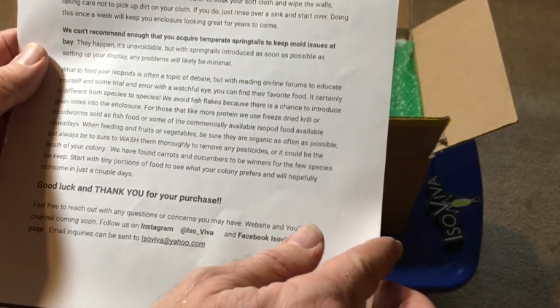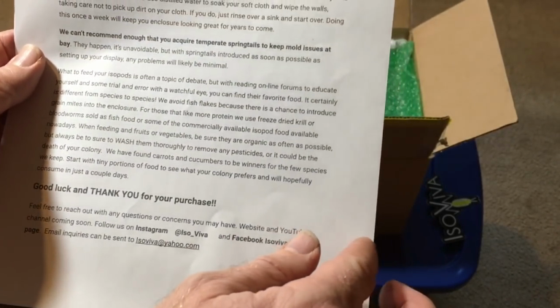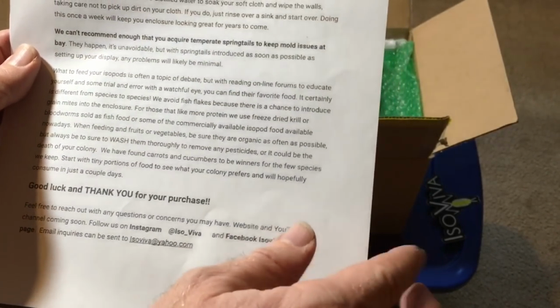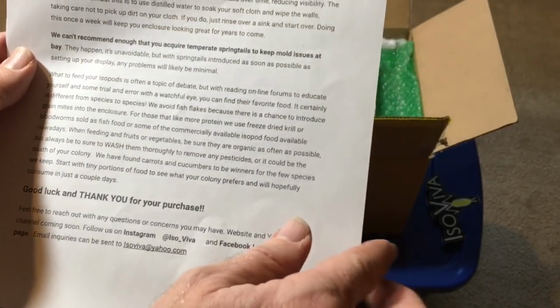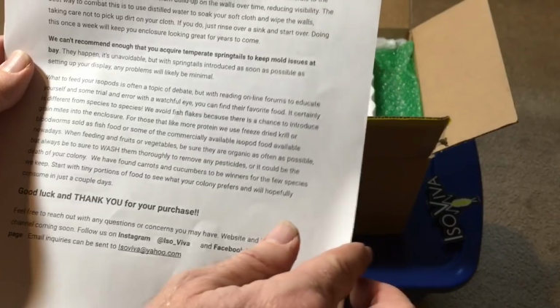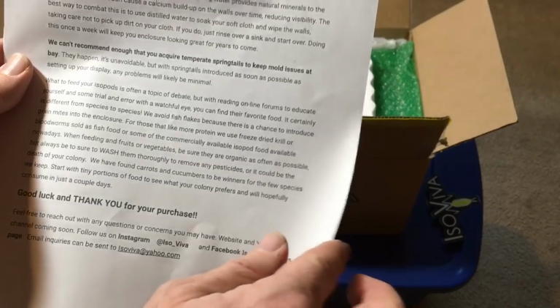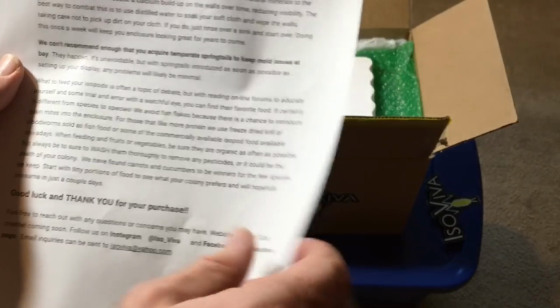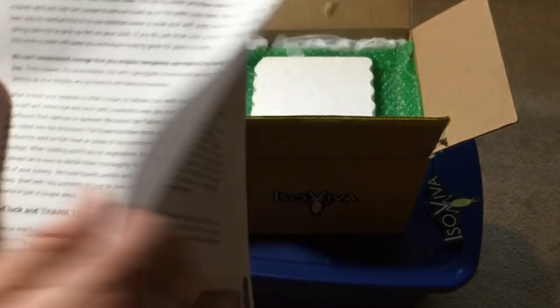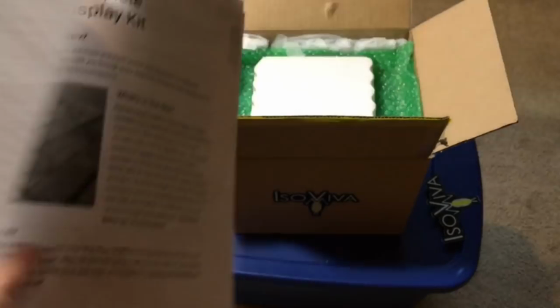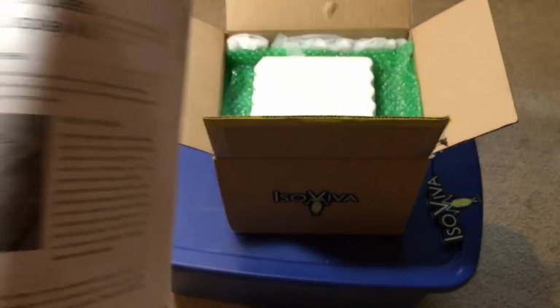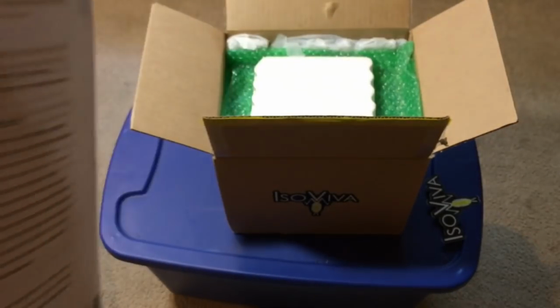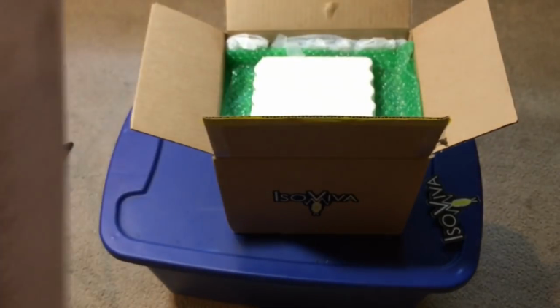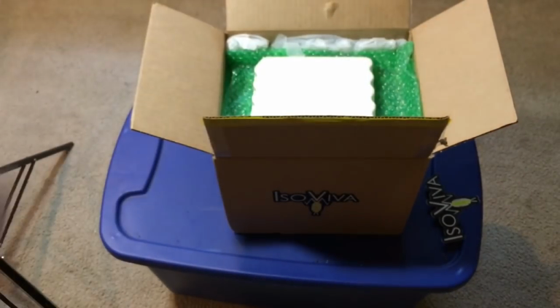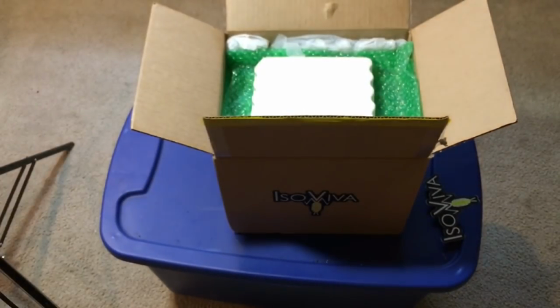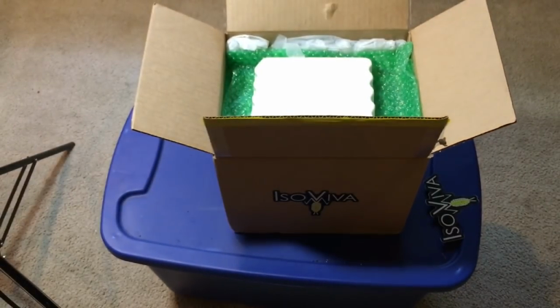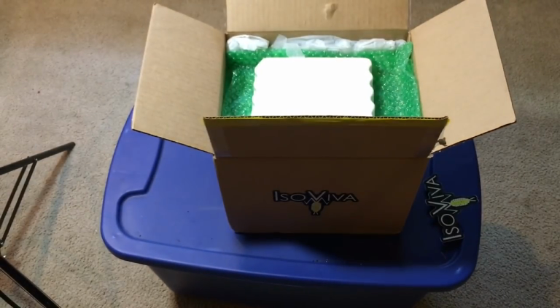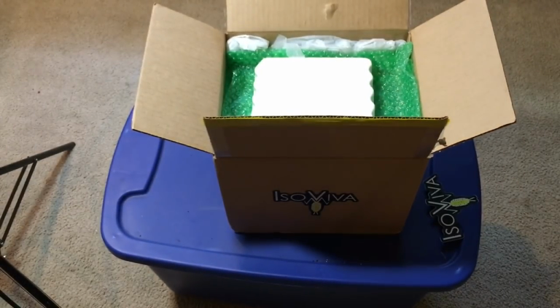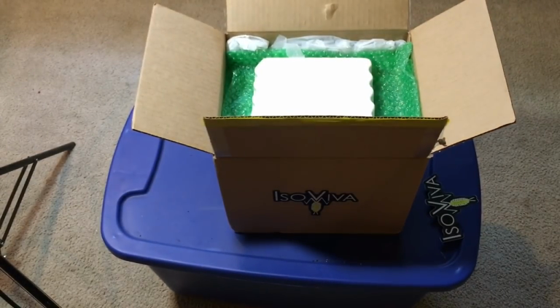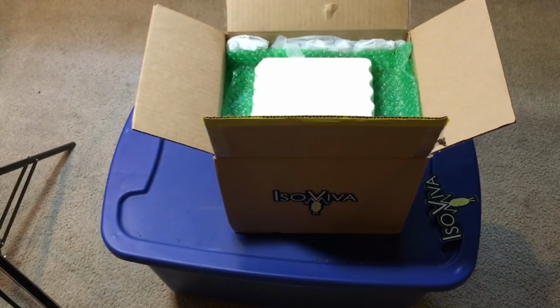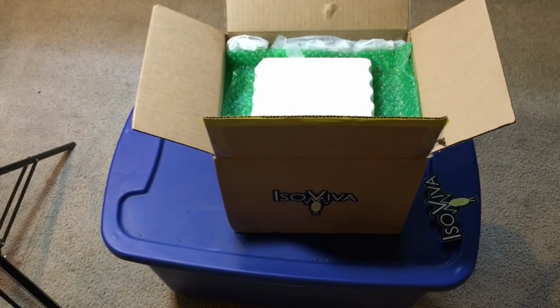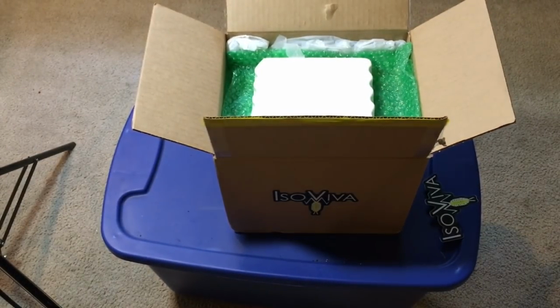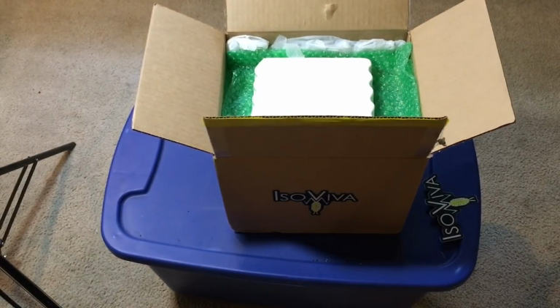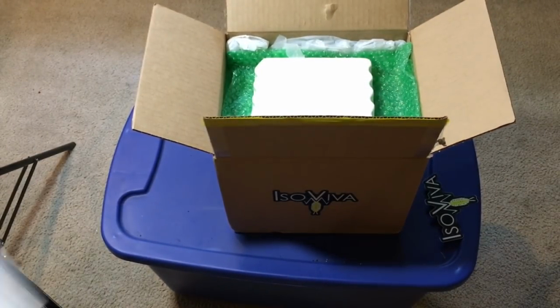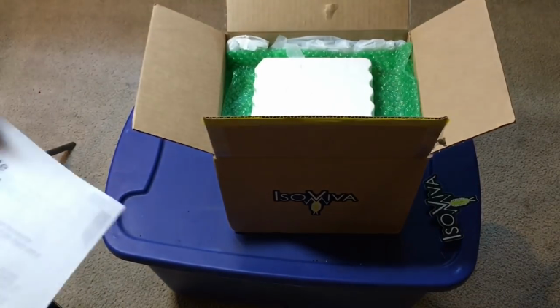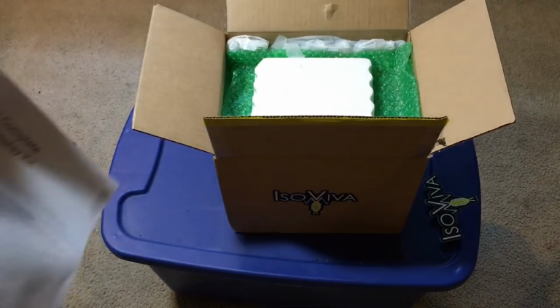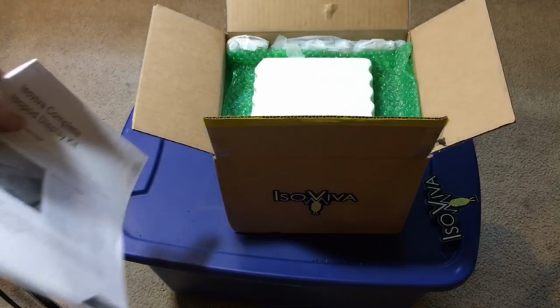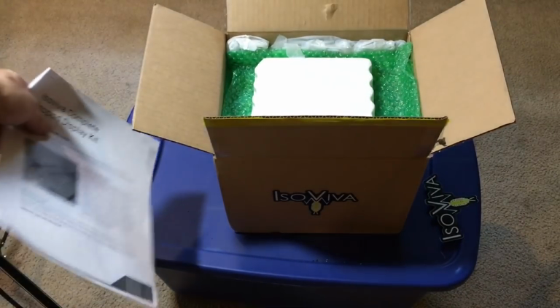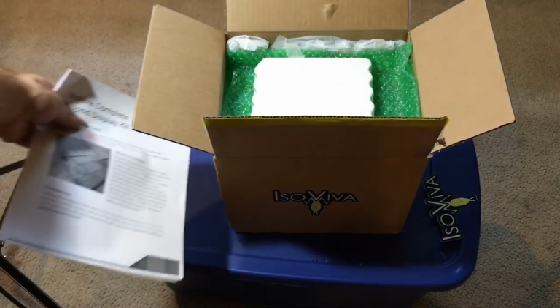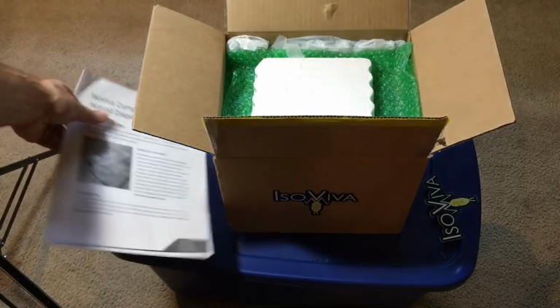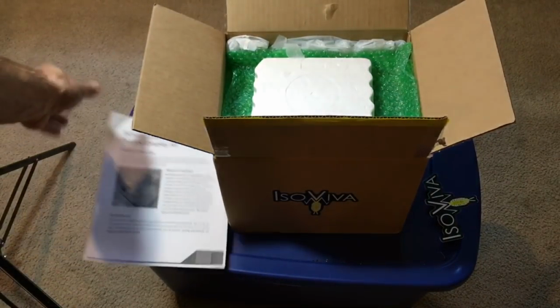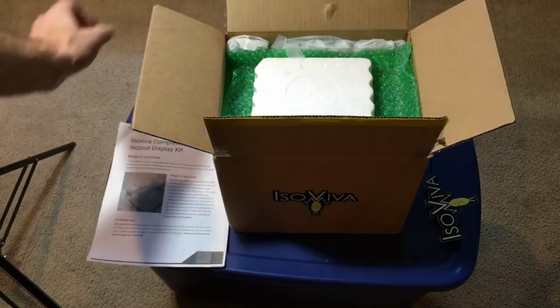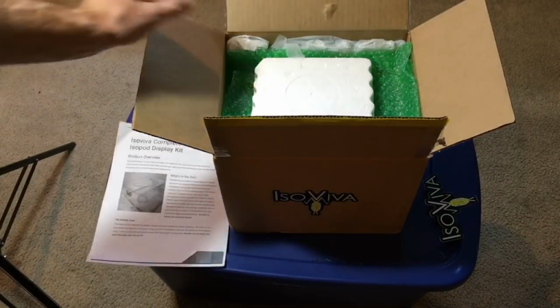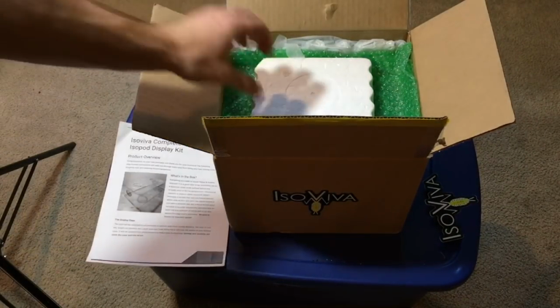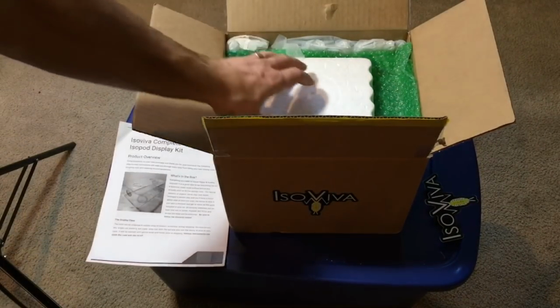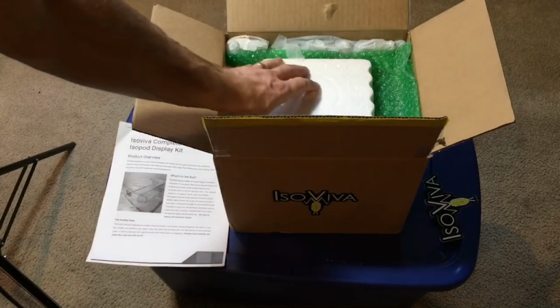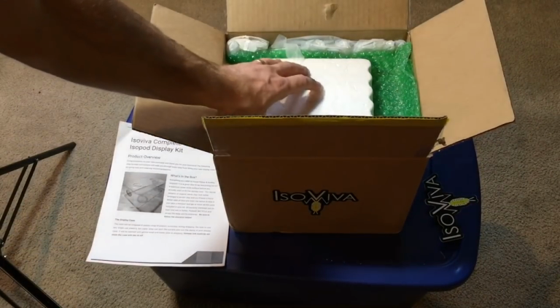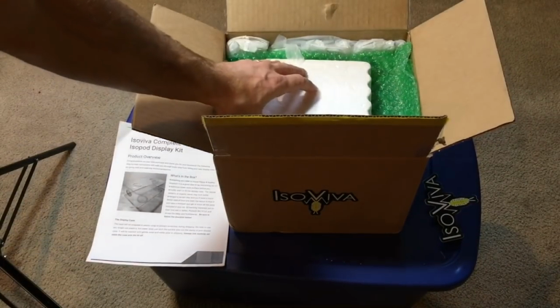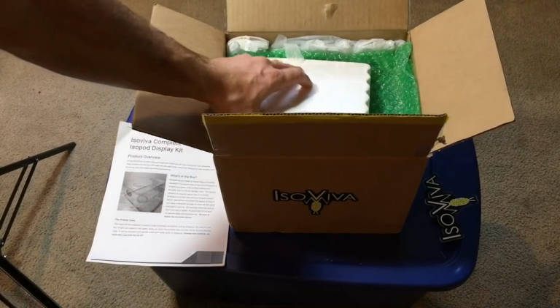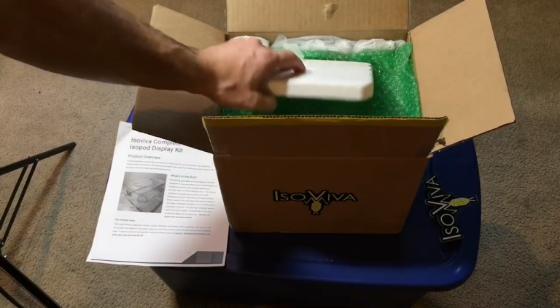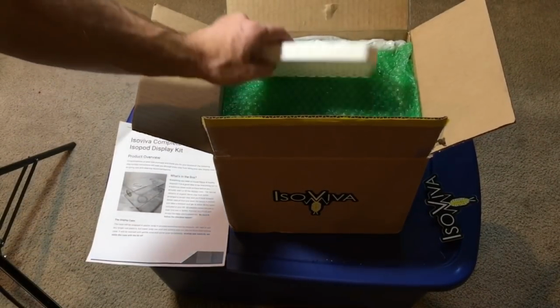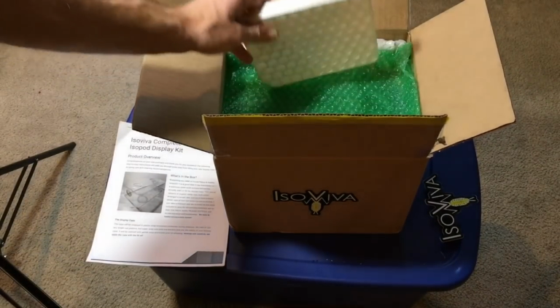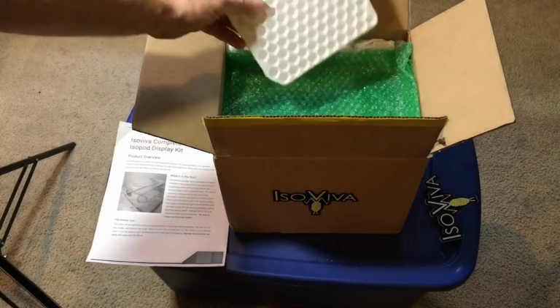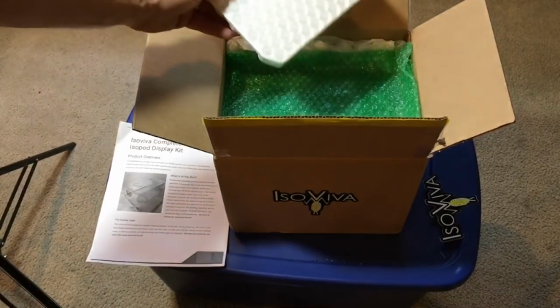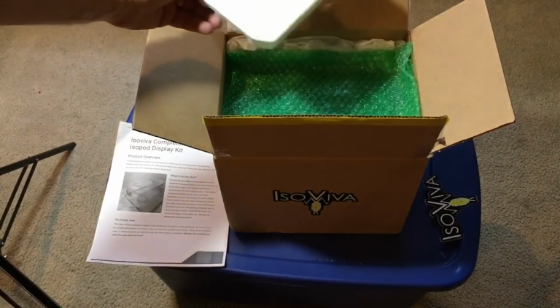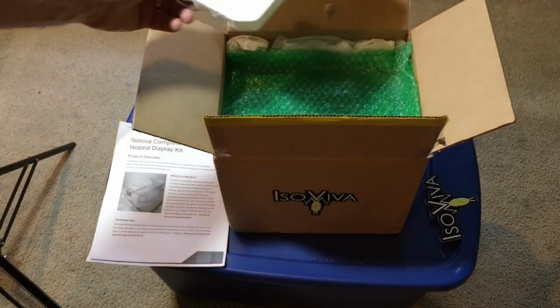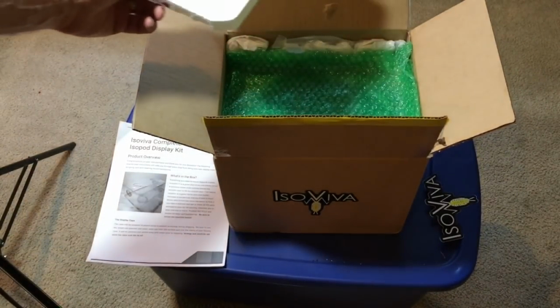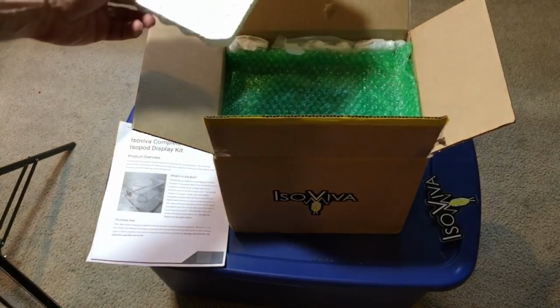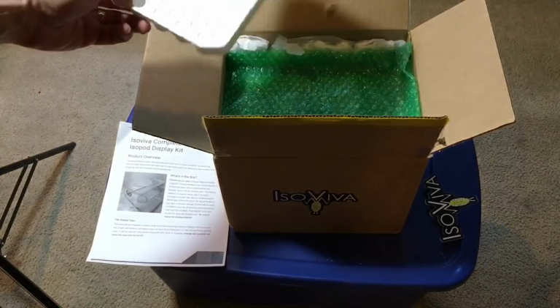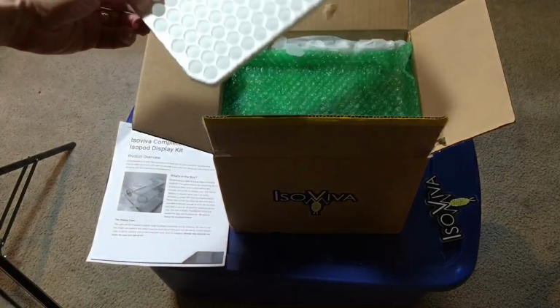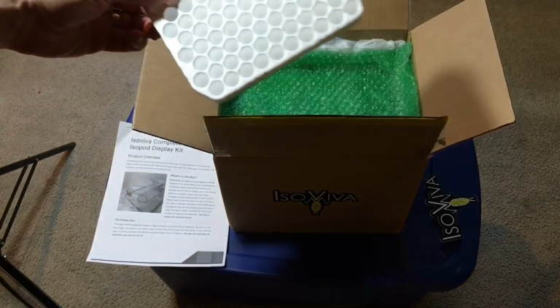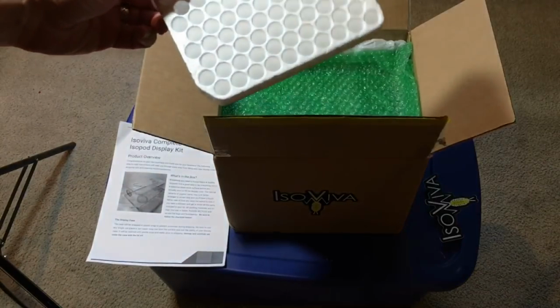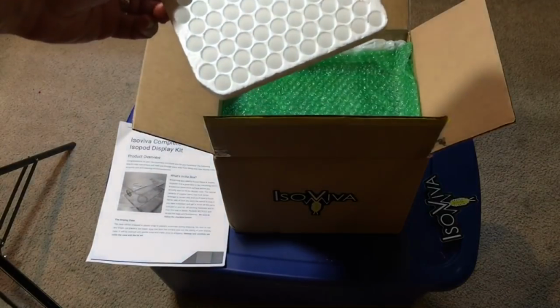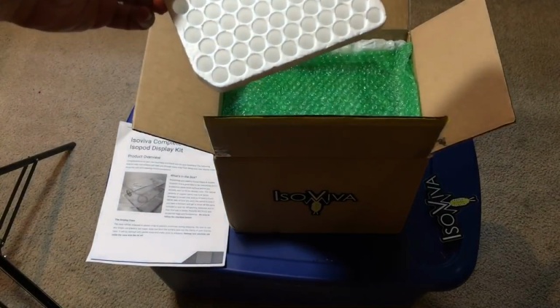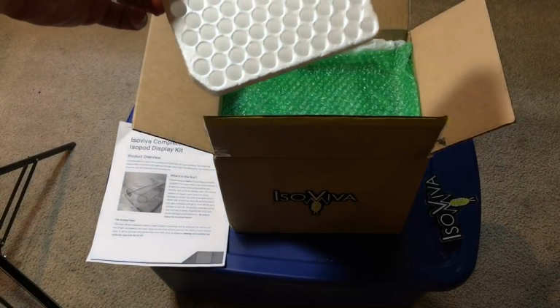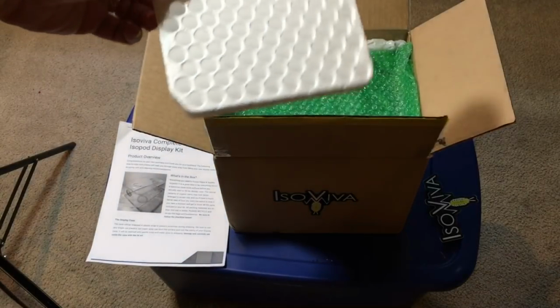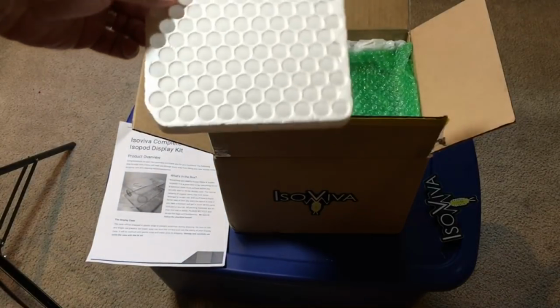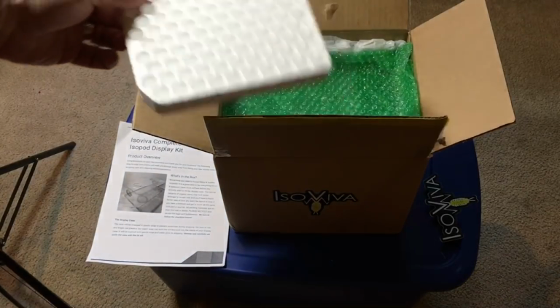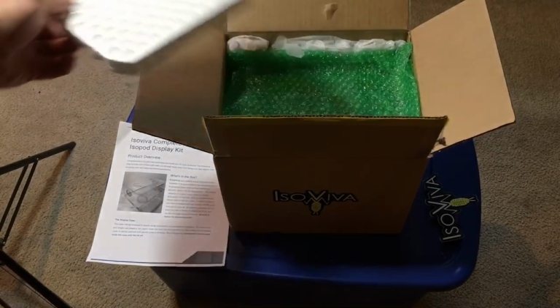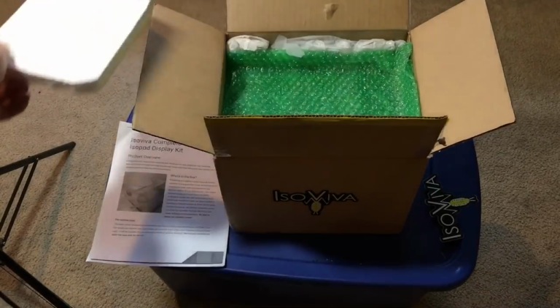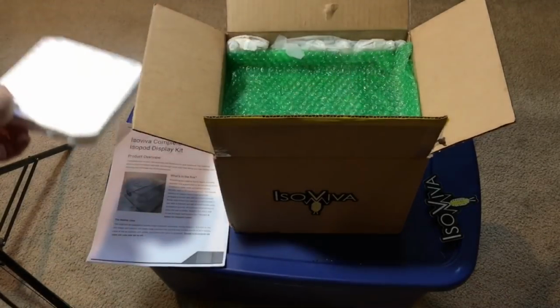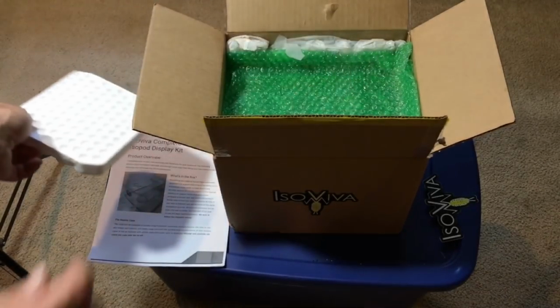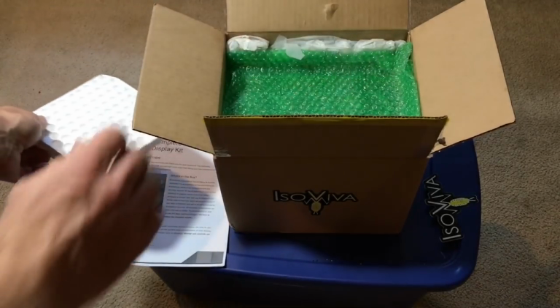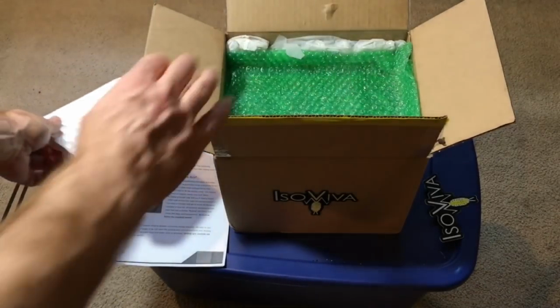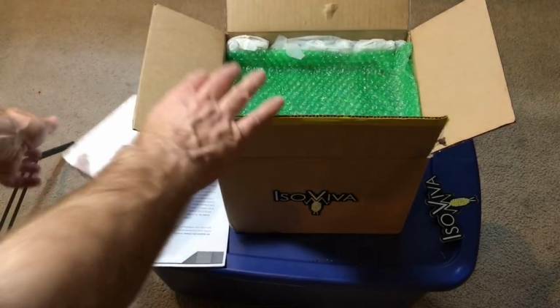You could probably just put isopods in here with nothing more than what comes with the kit and a little water, and it could be good to go for a long time. Now let's open this up.